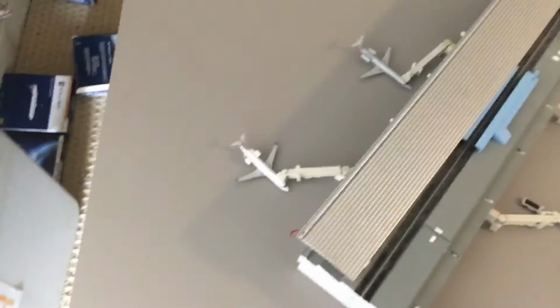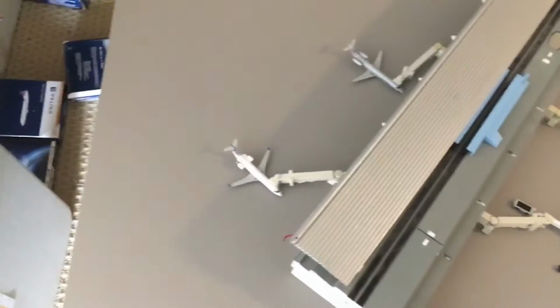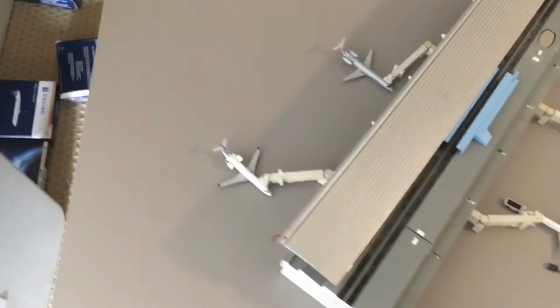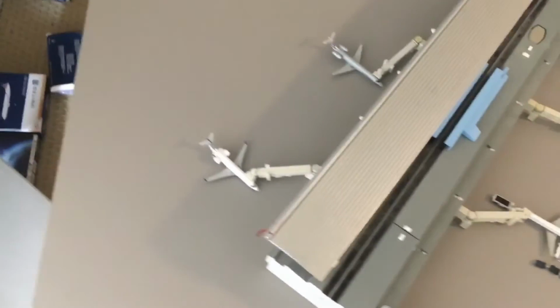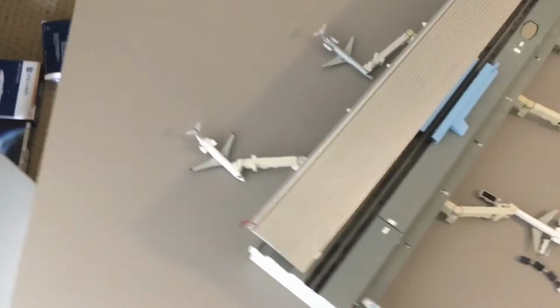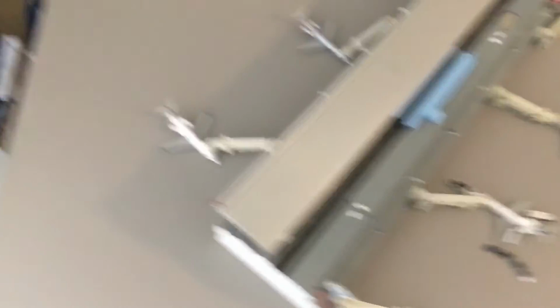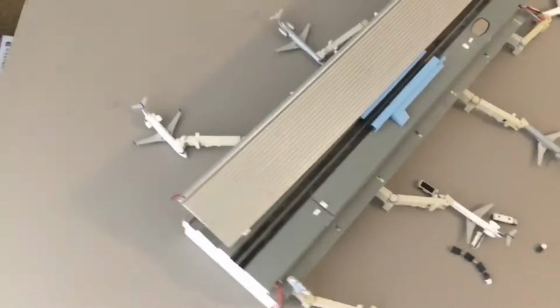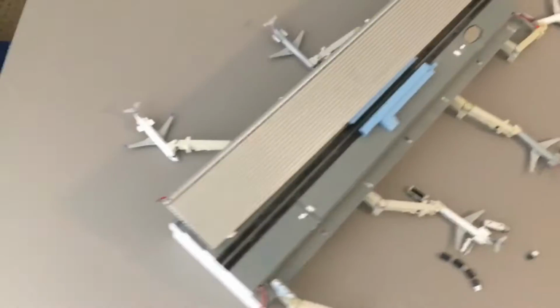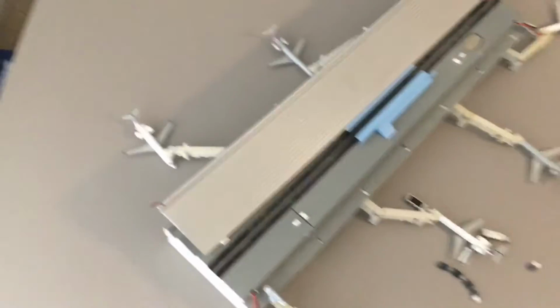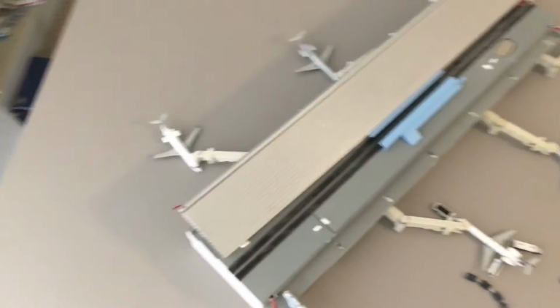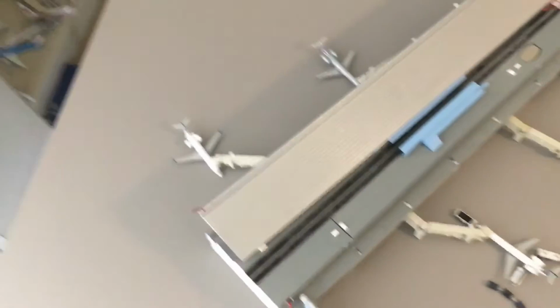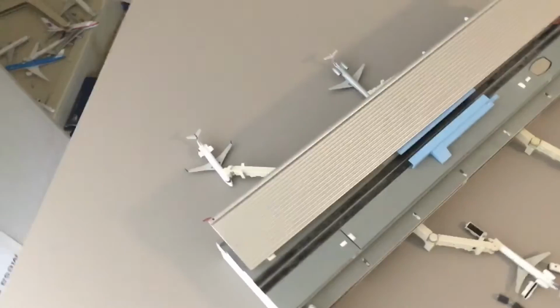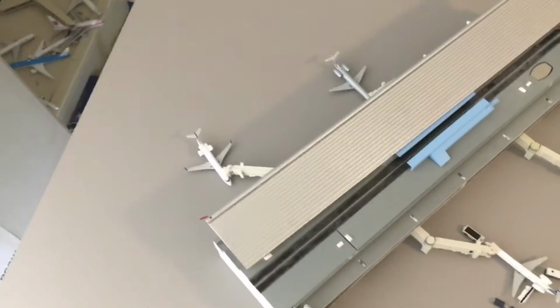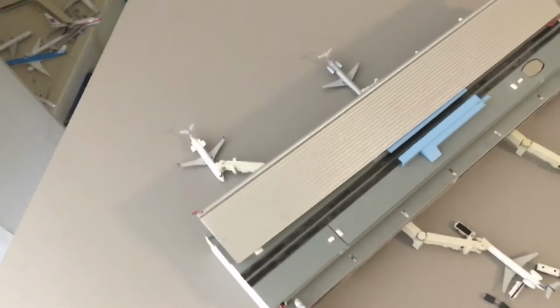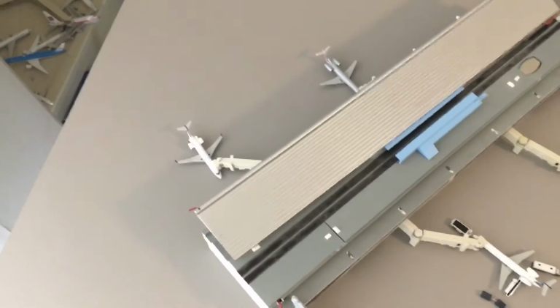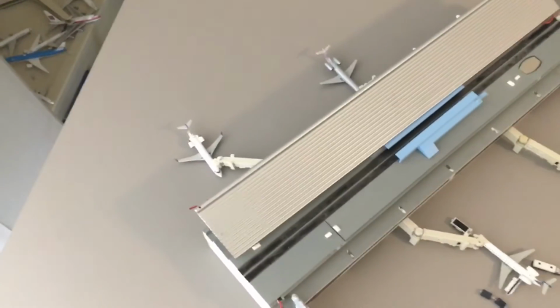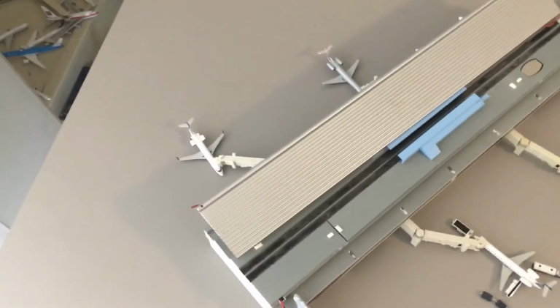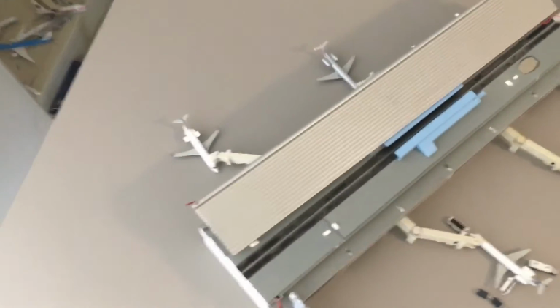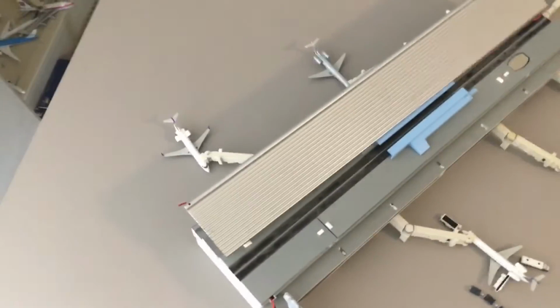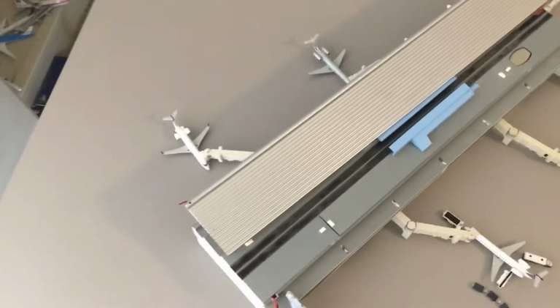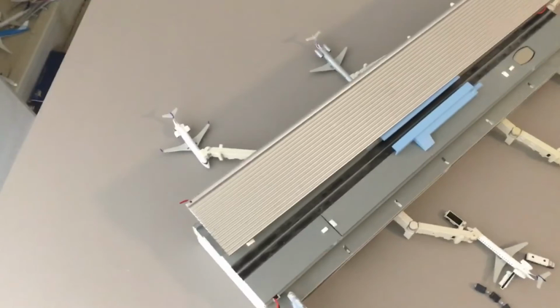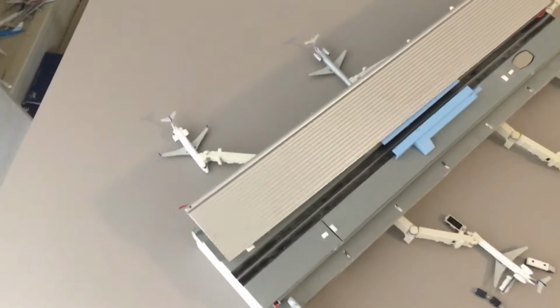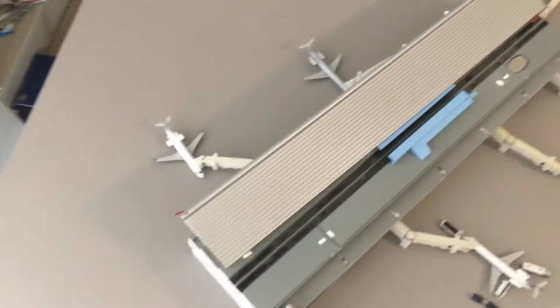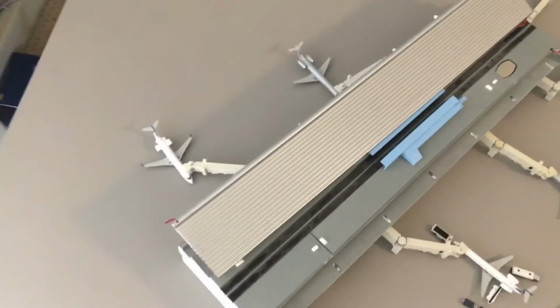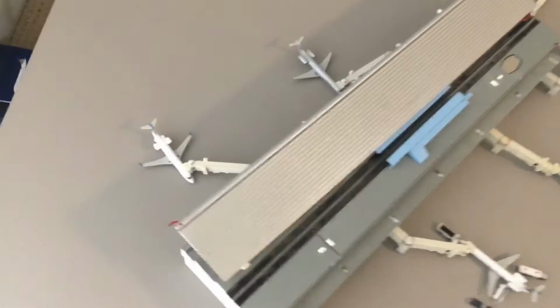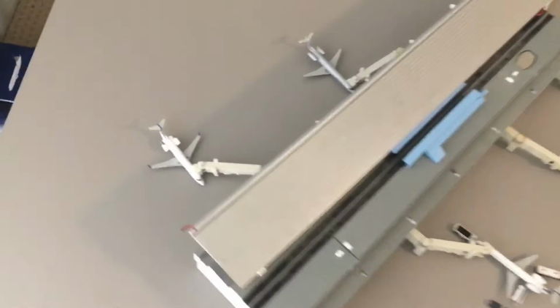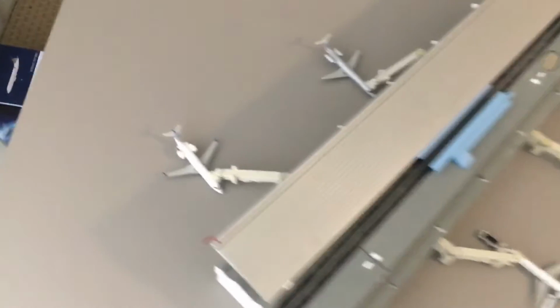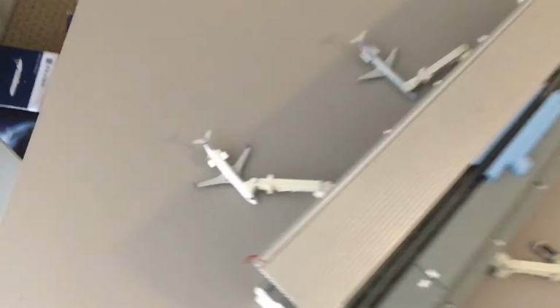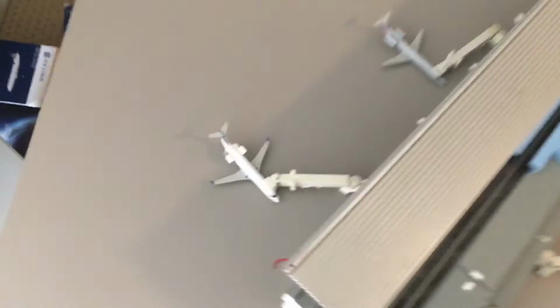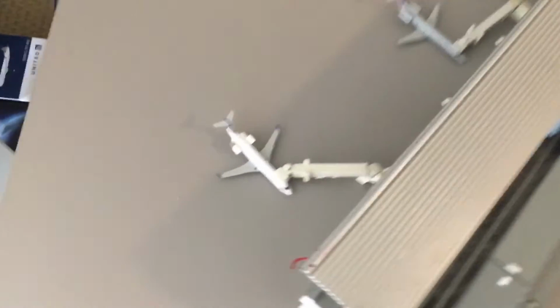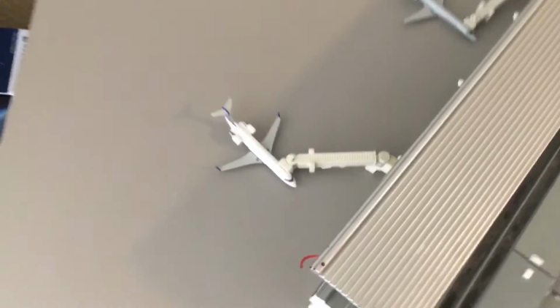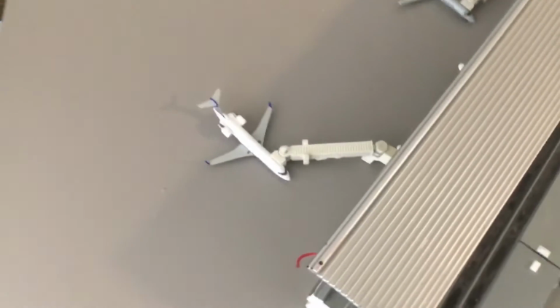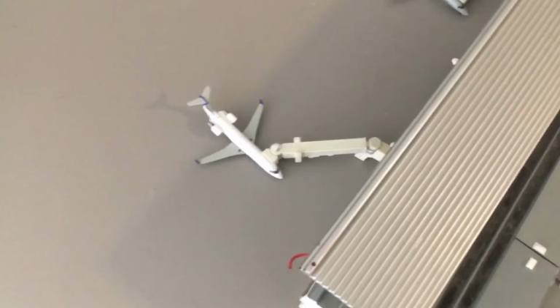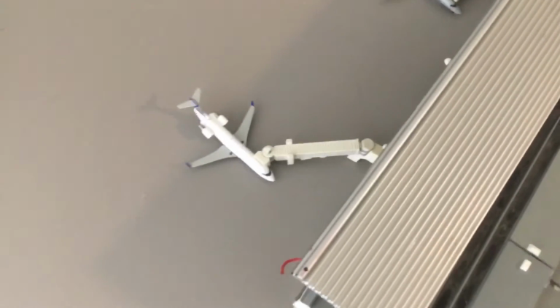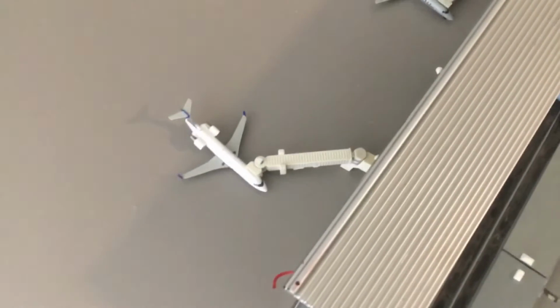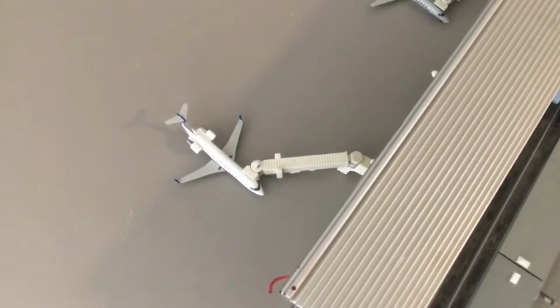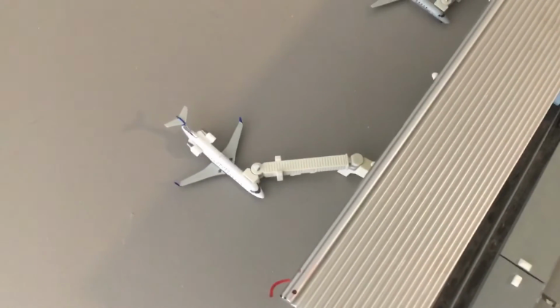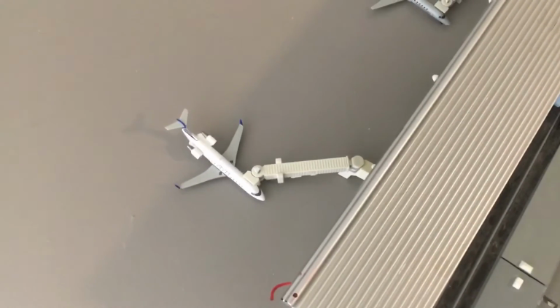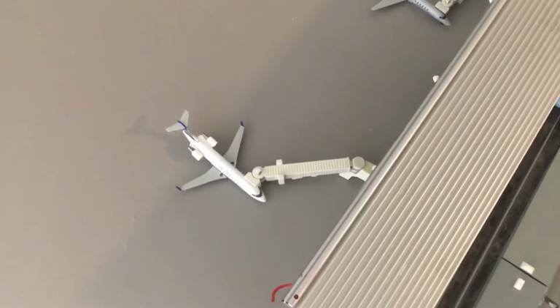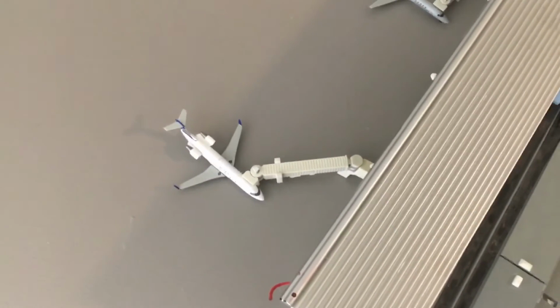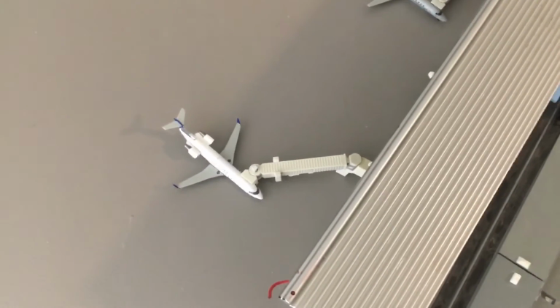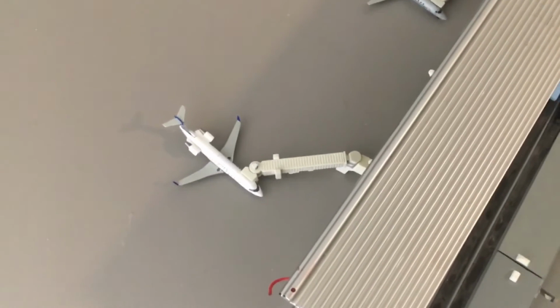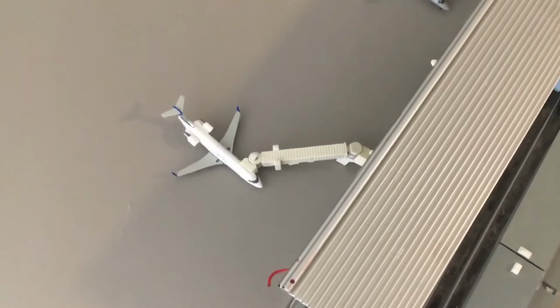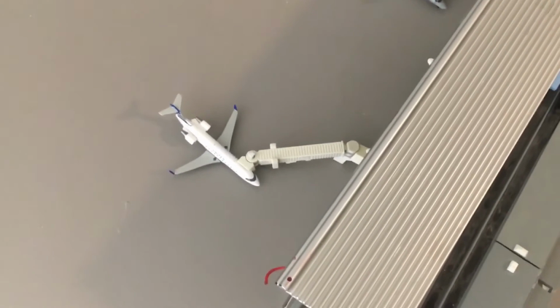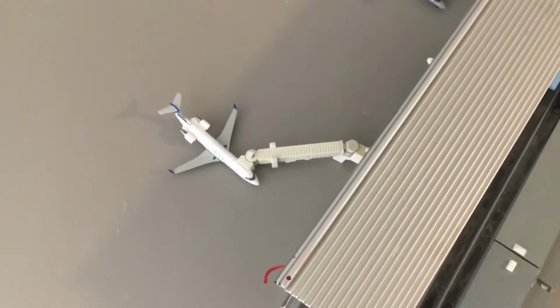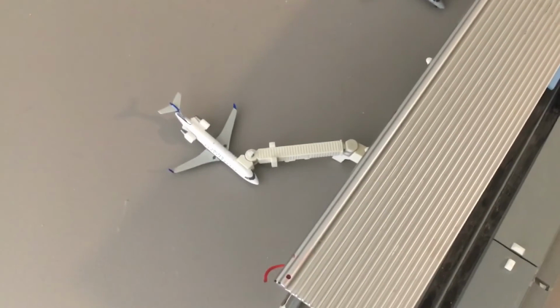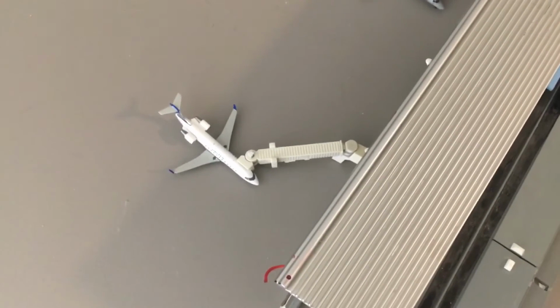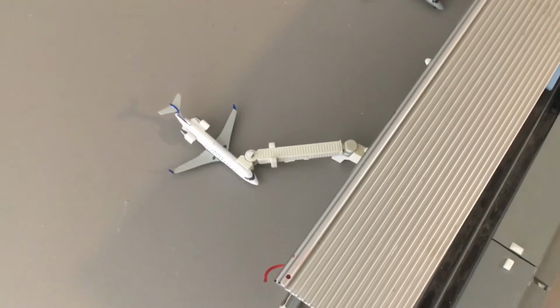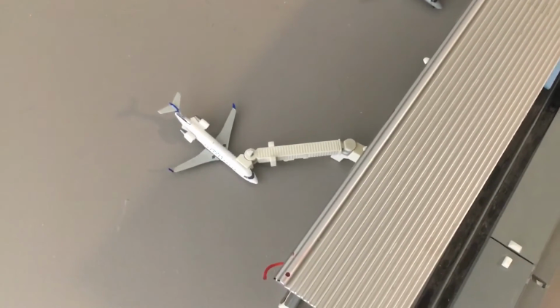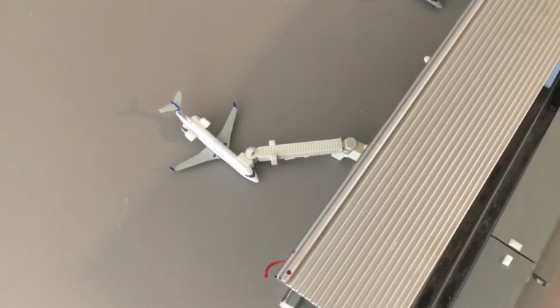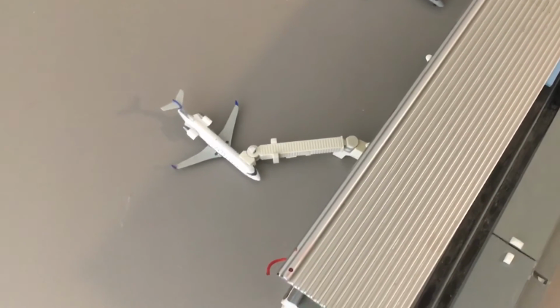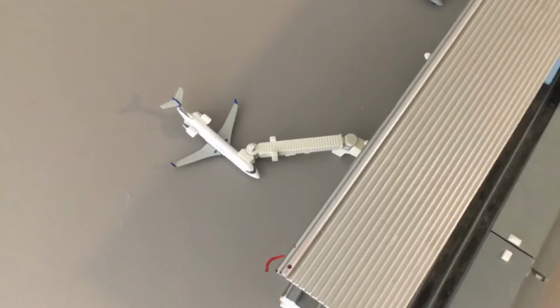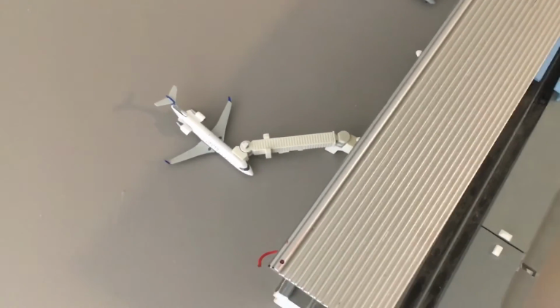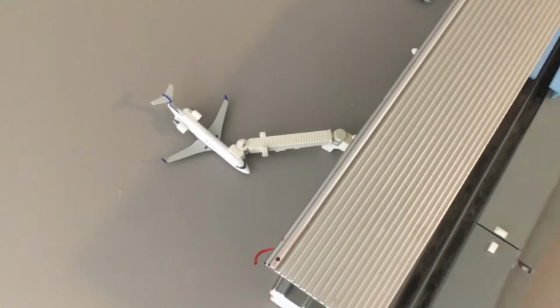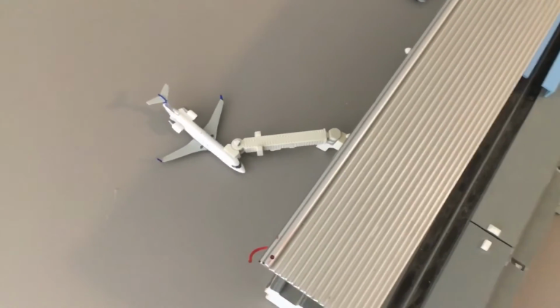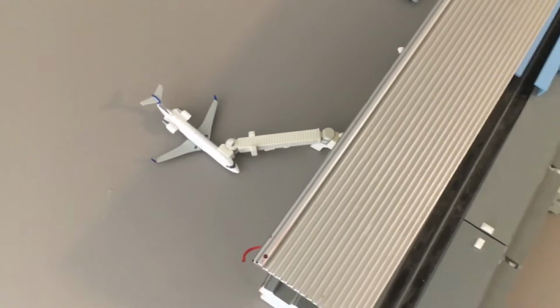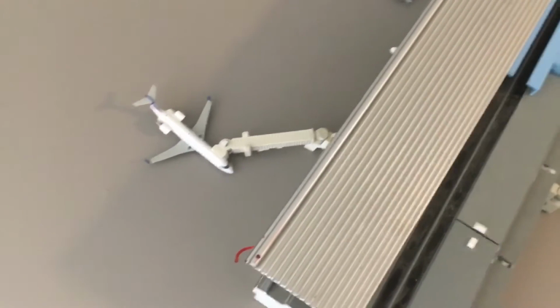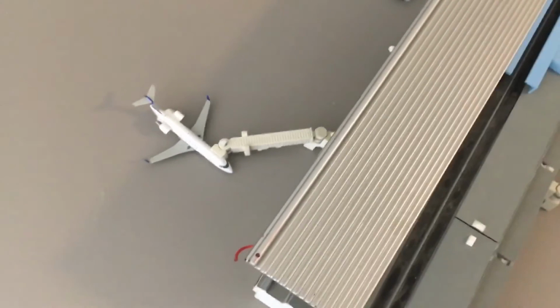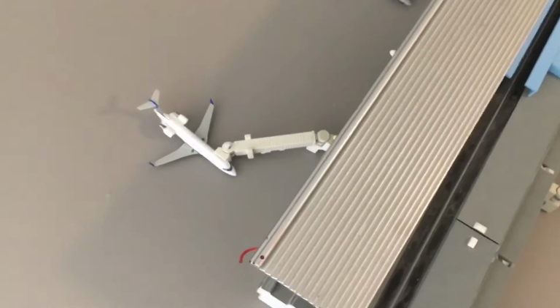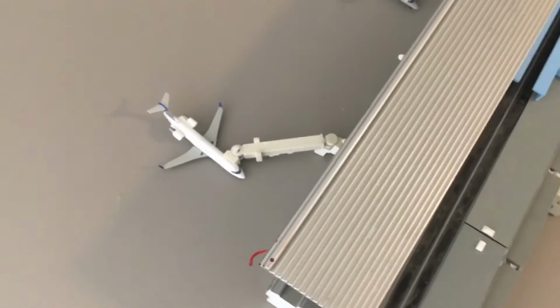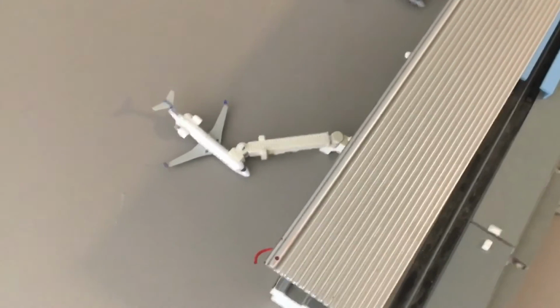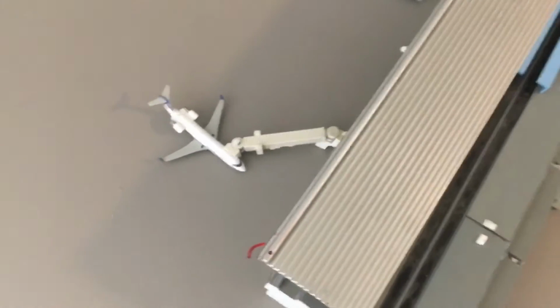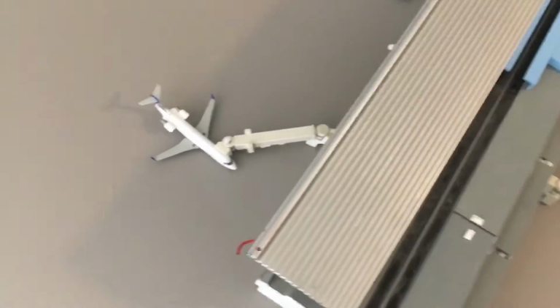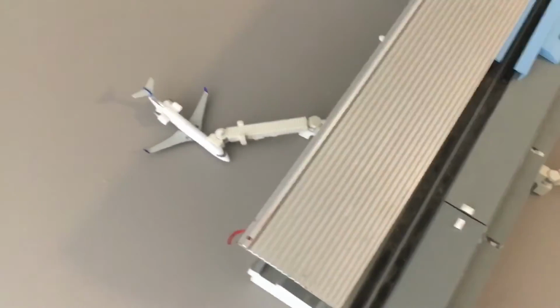Moving on, we have the United Express CRJ200 — he is just parked right here and he'll be doing a service to Denver.